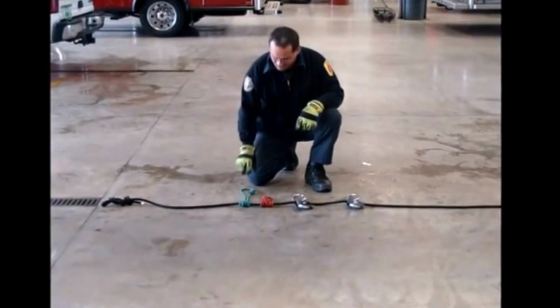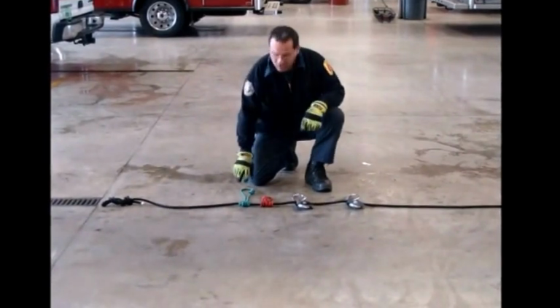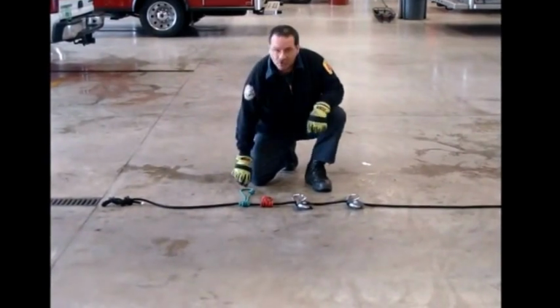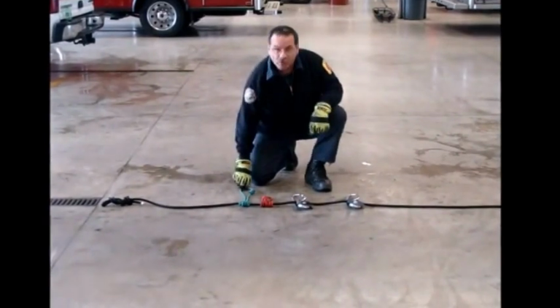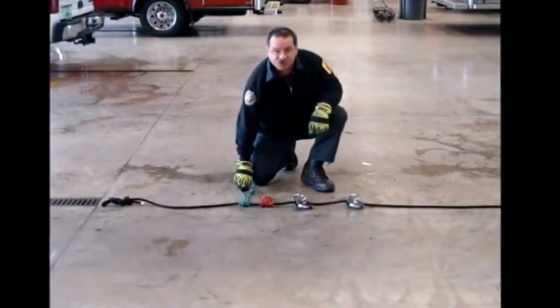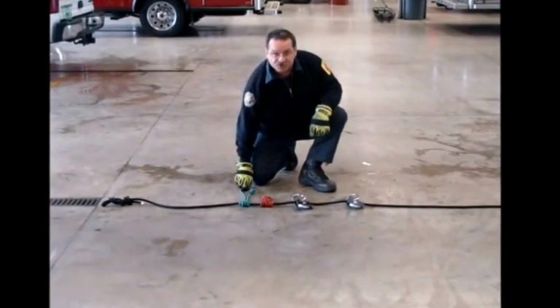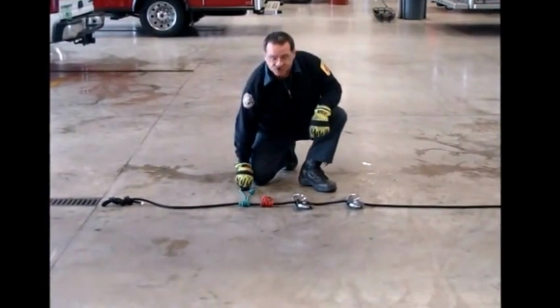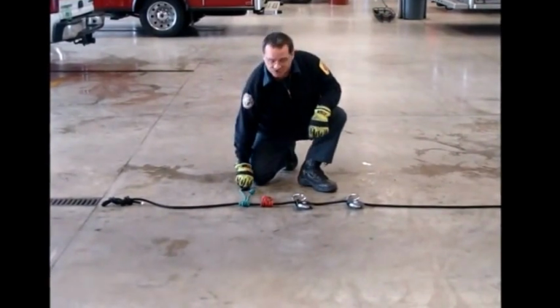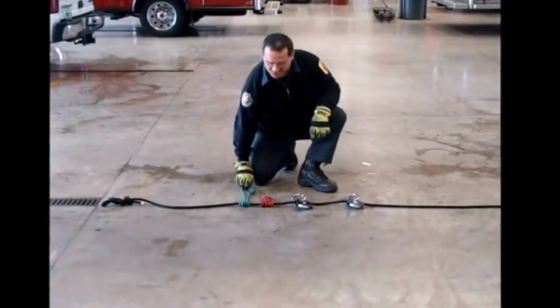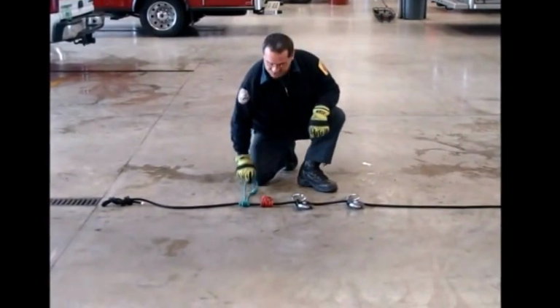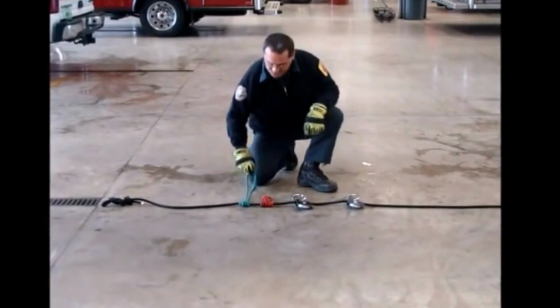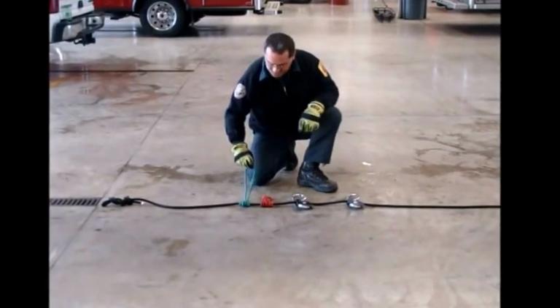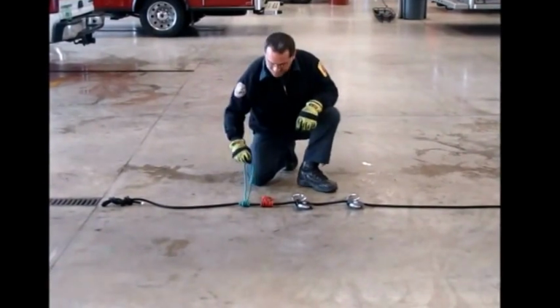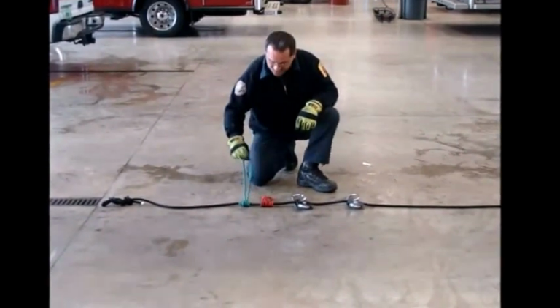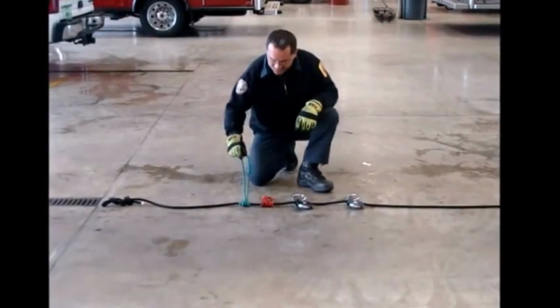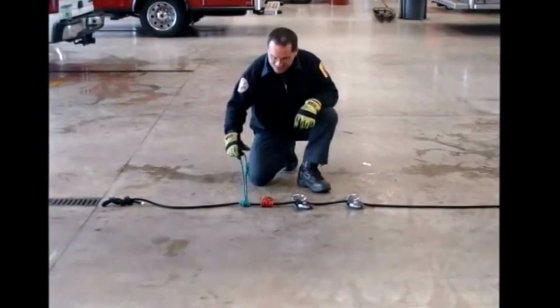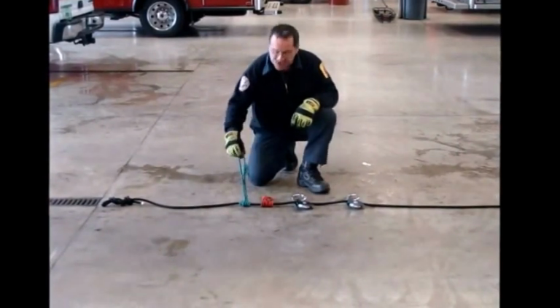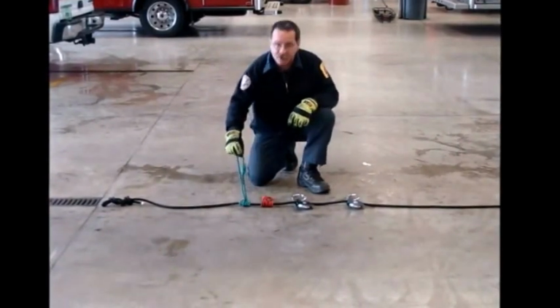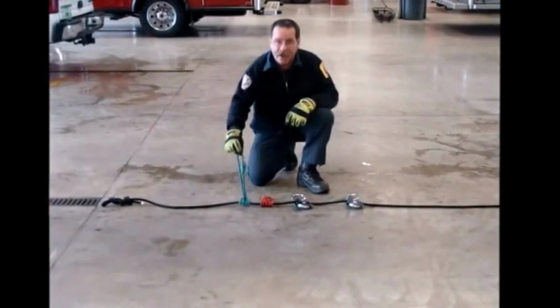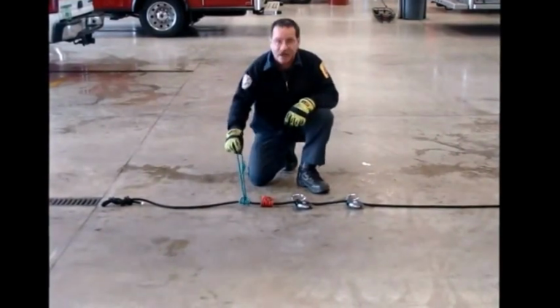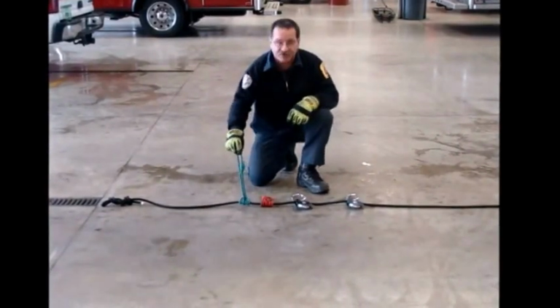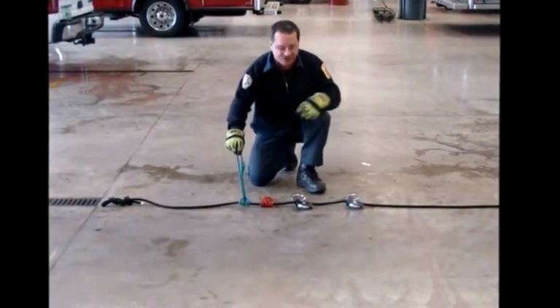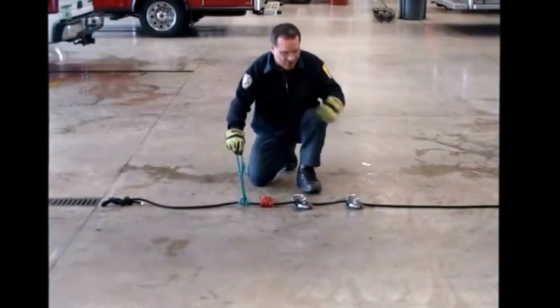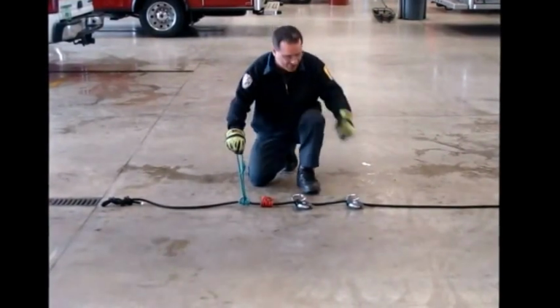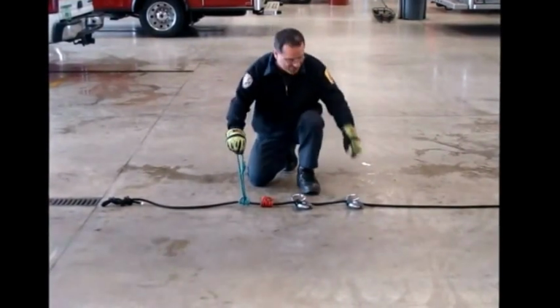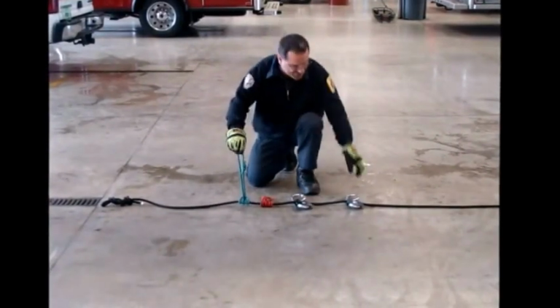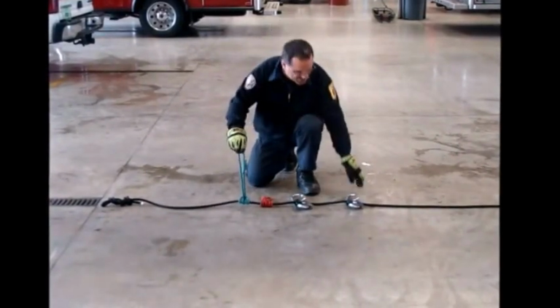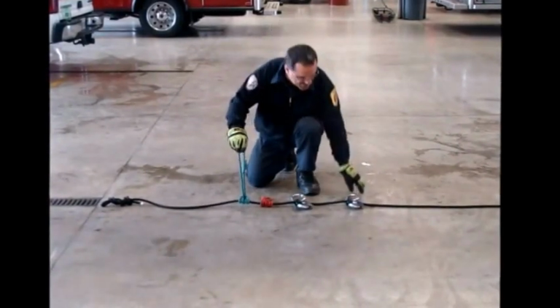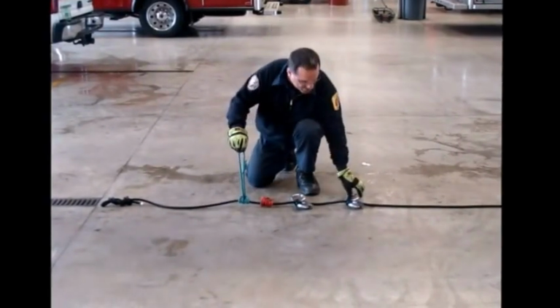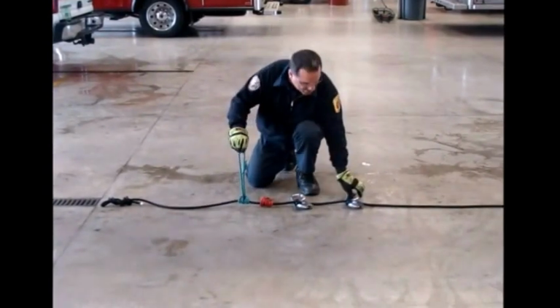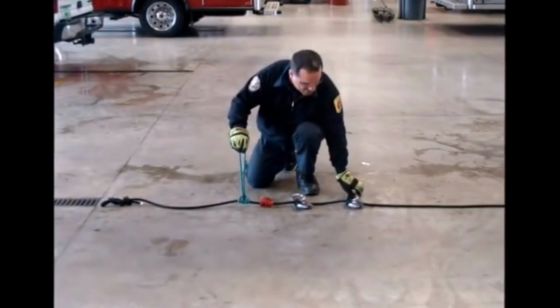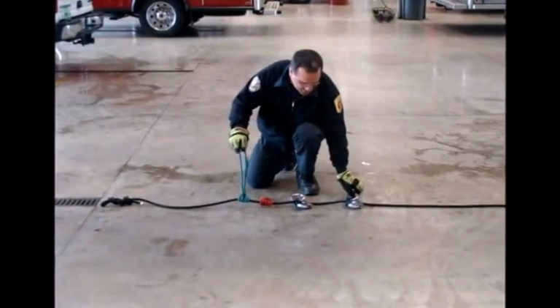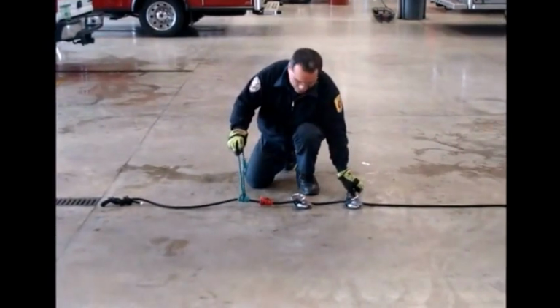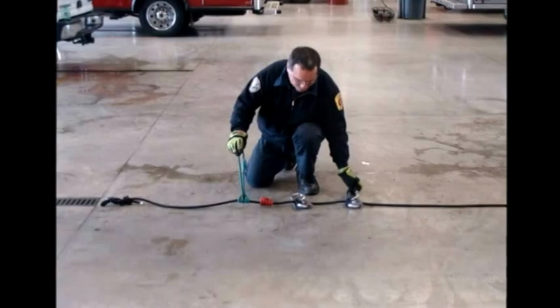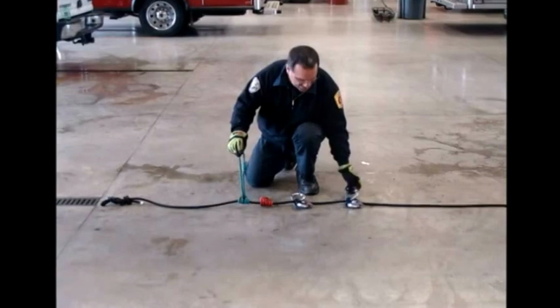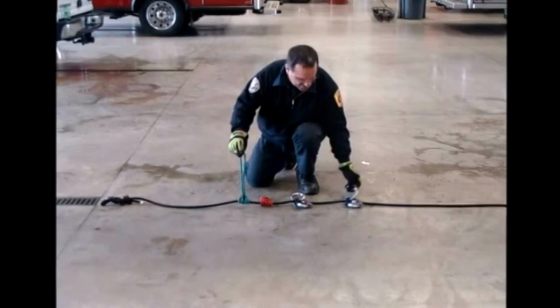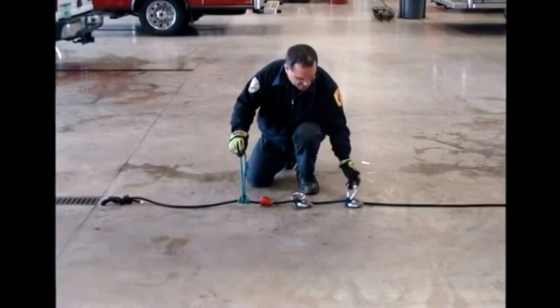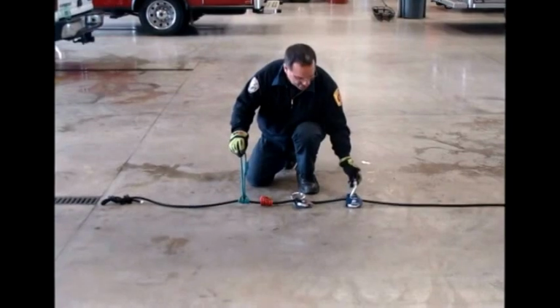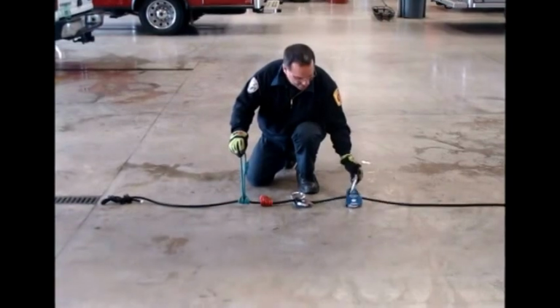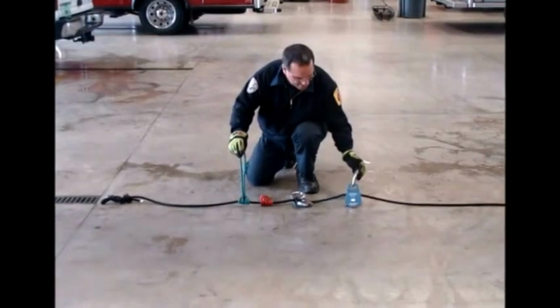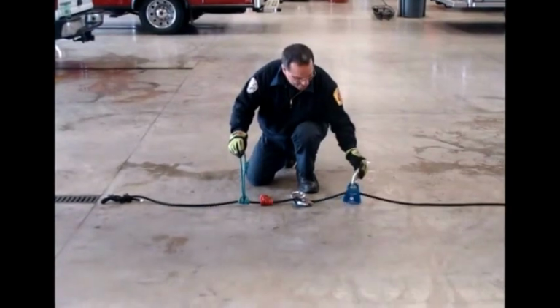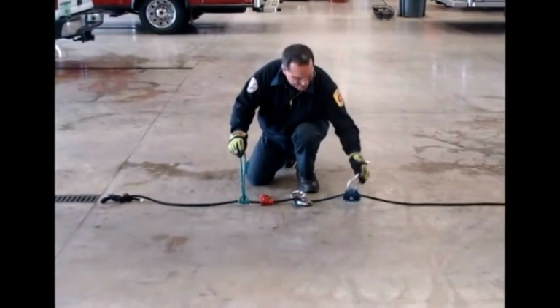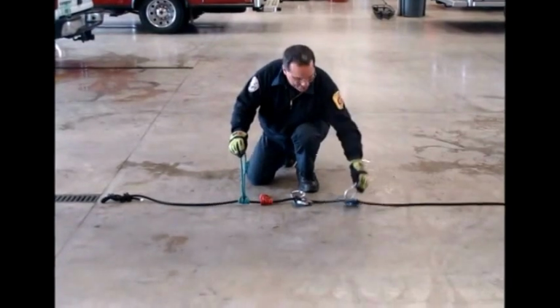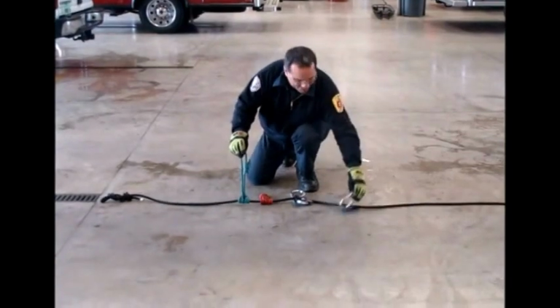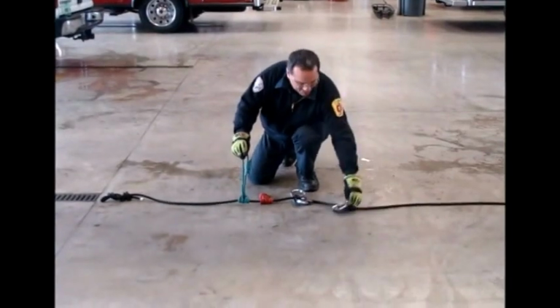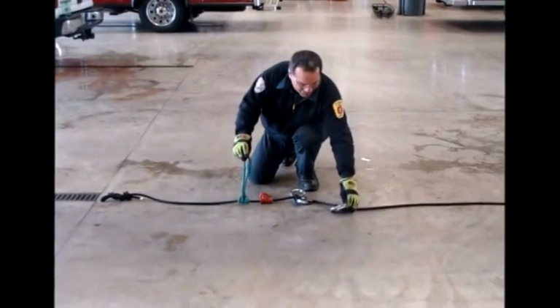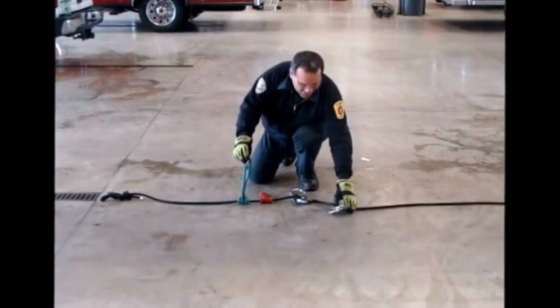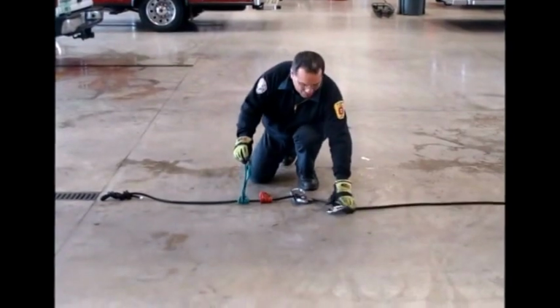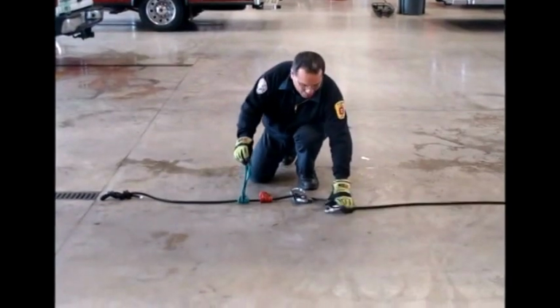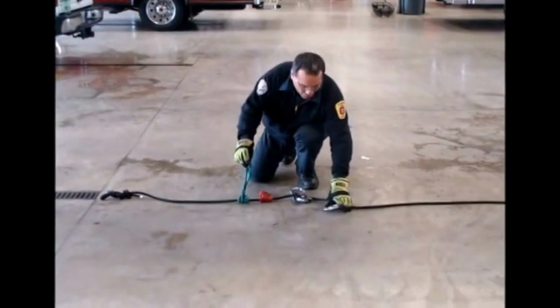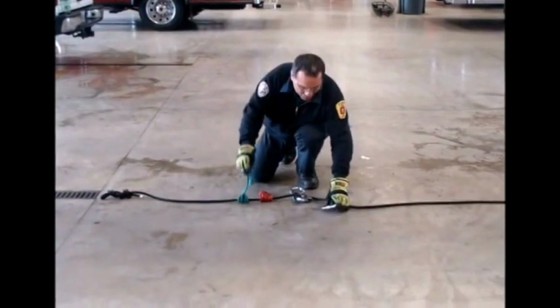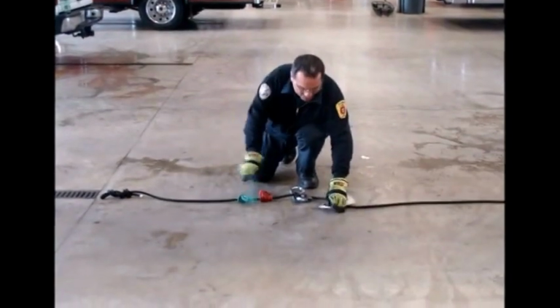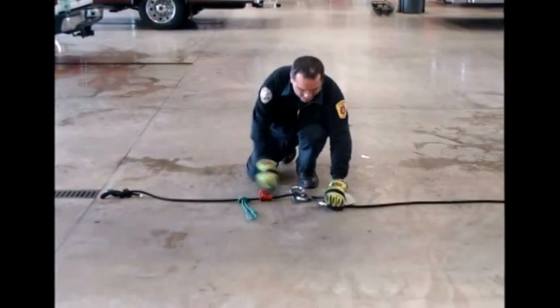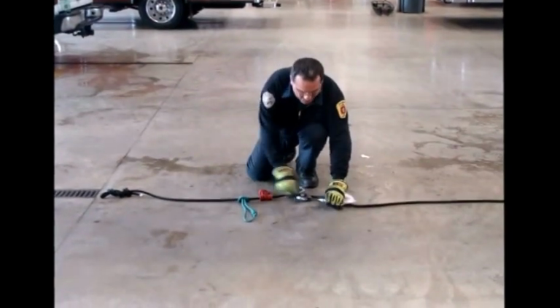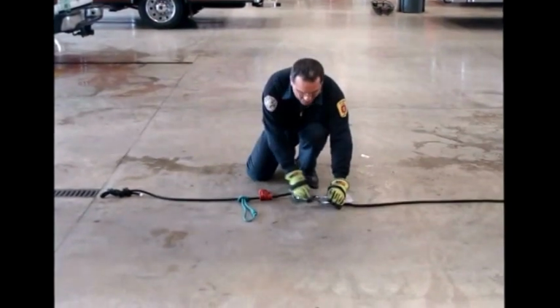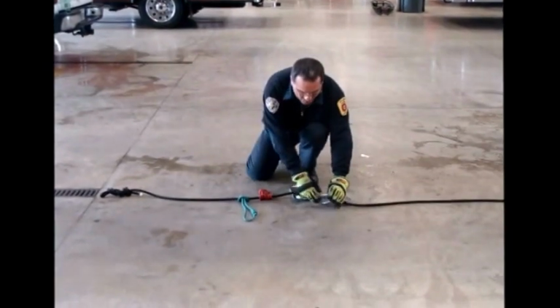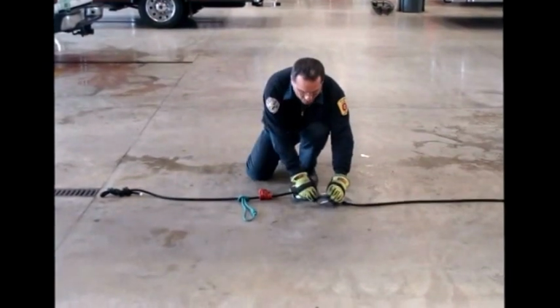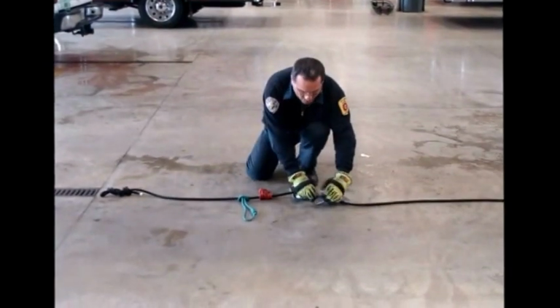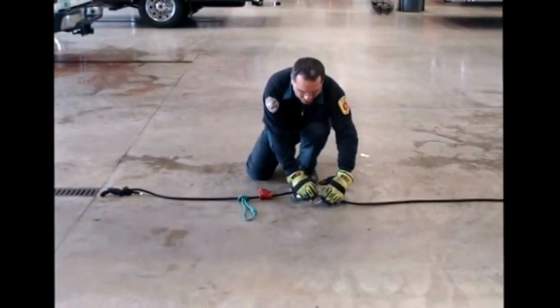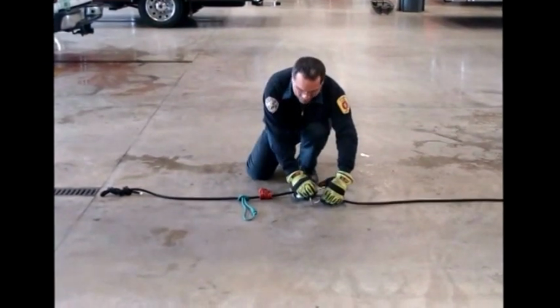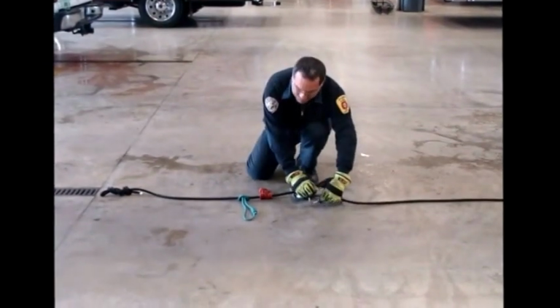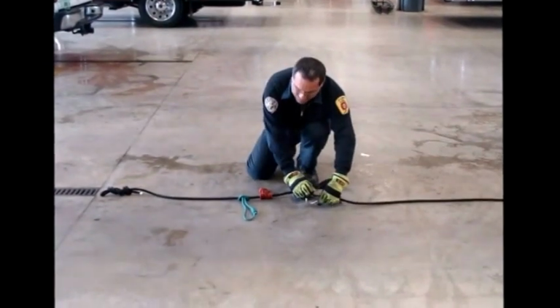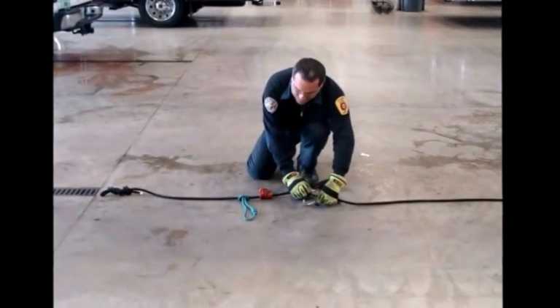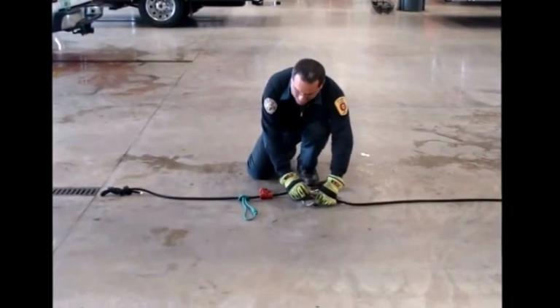What you'll do is take the two outside pieces, which is a prusik and a pulley, and hook them together.